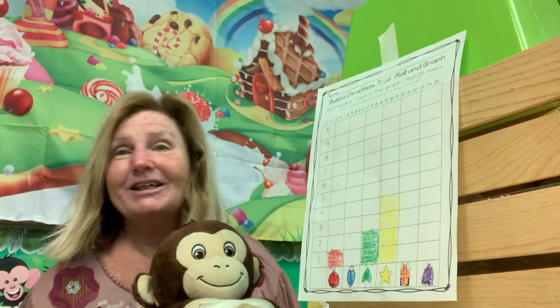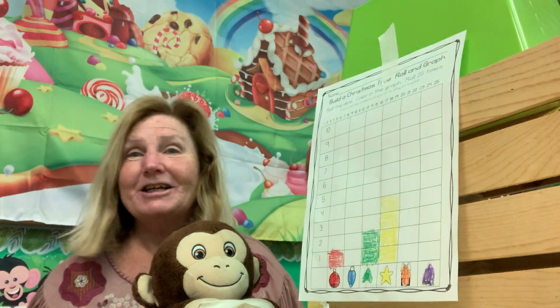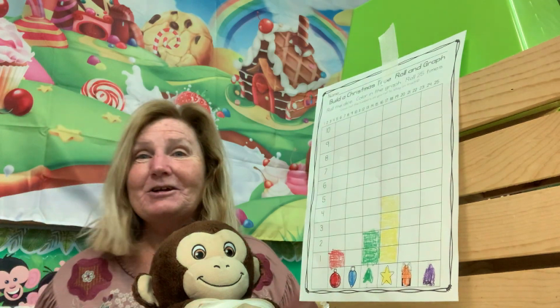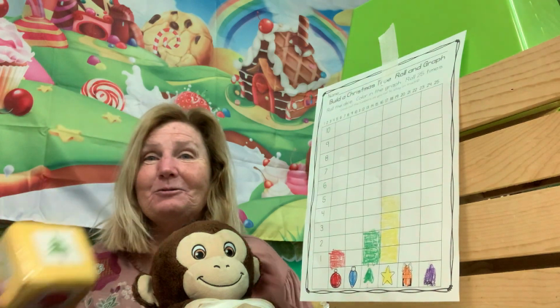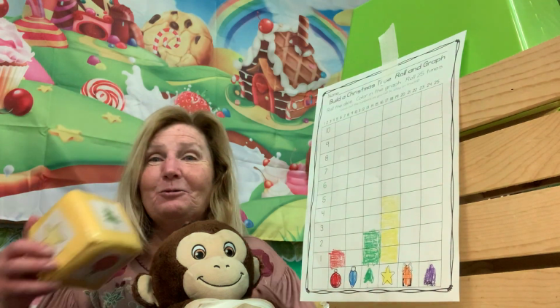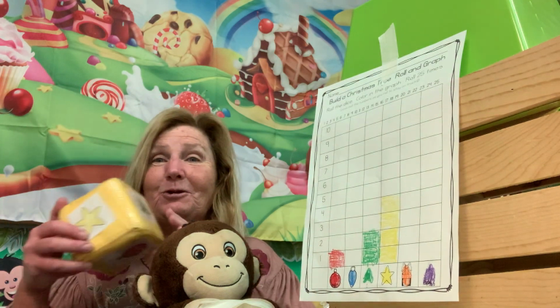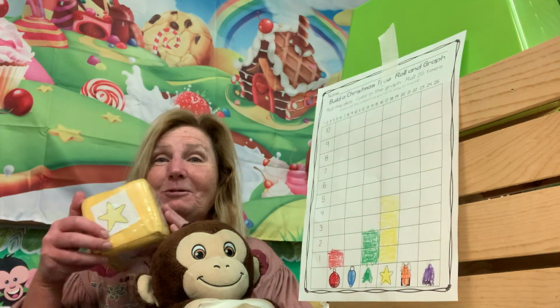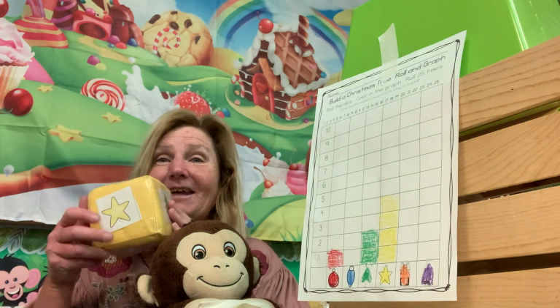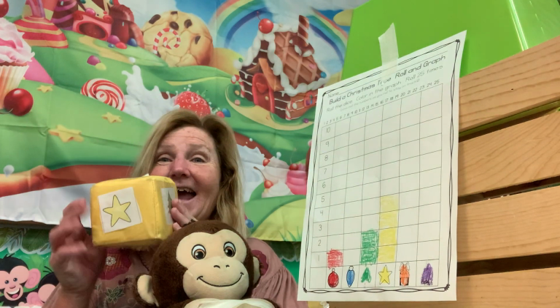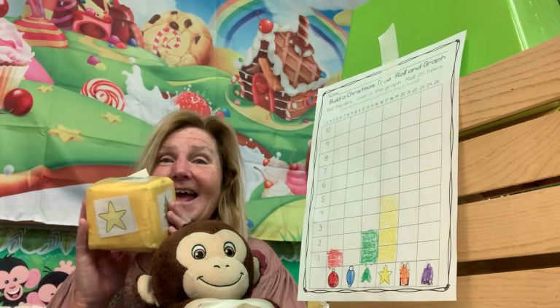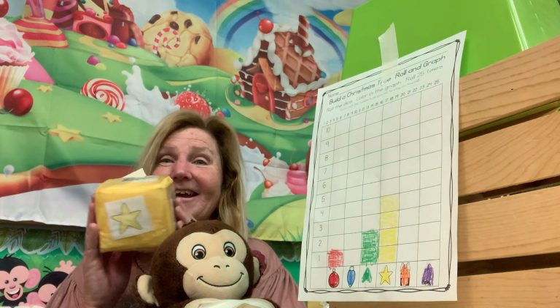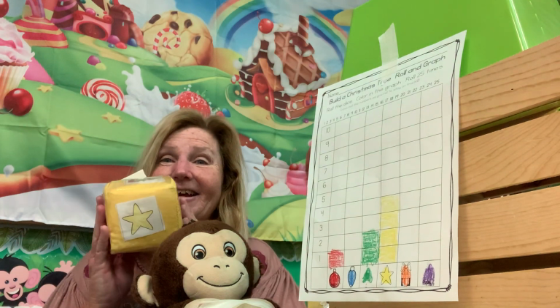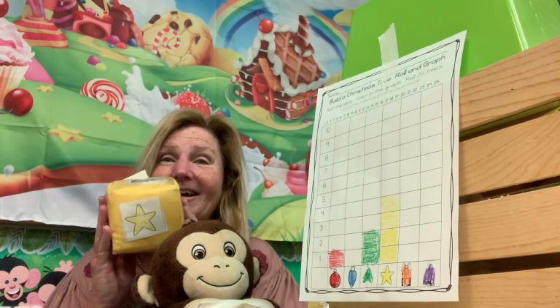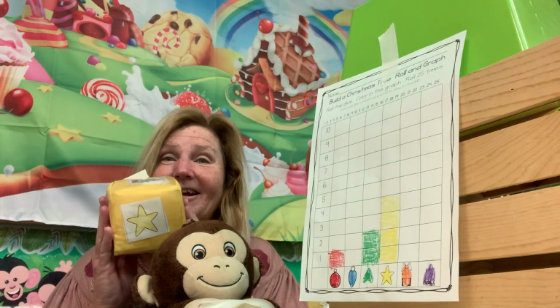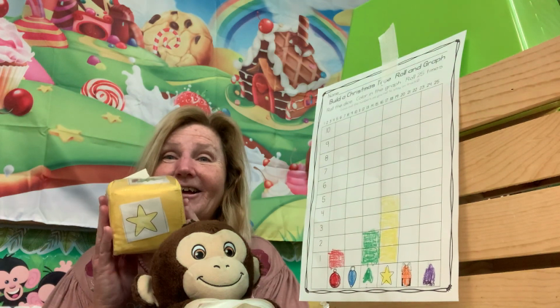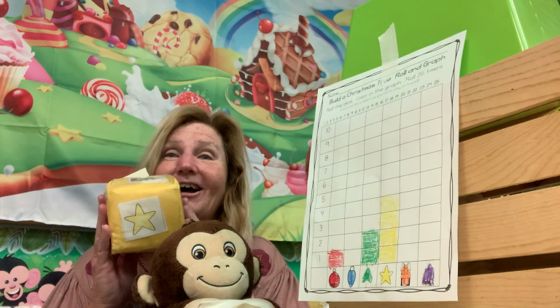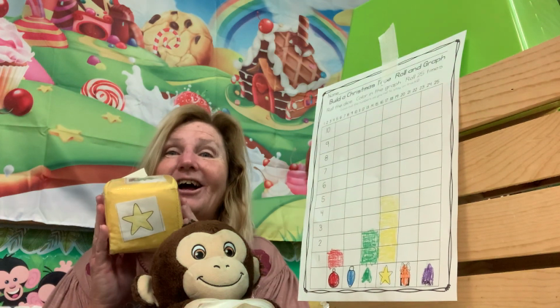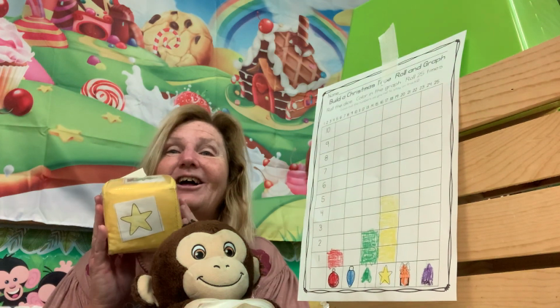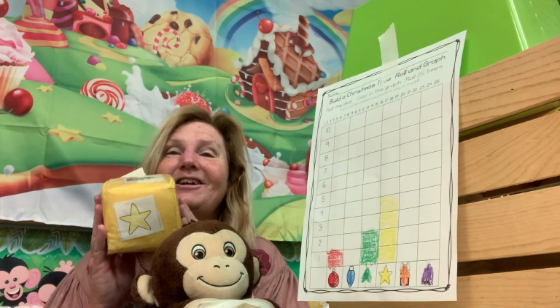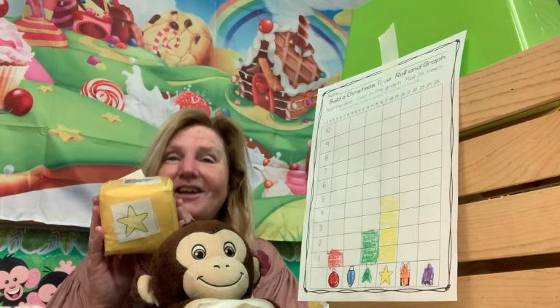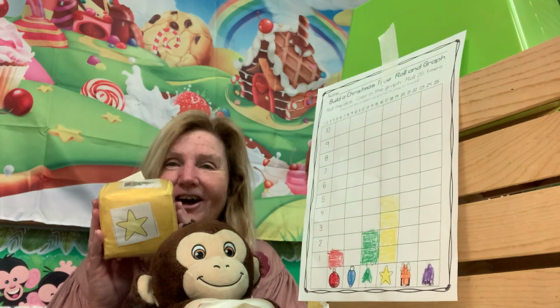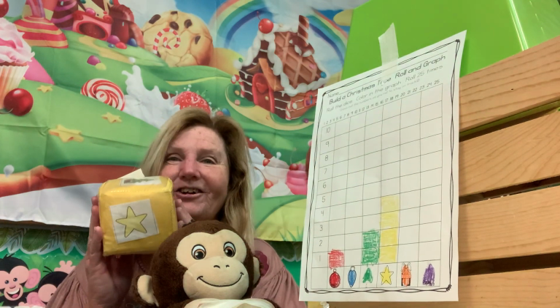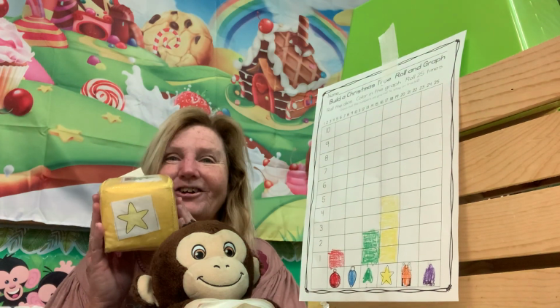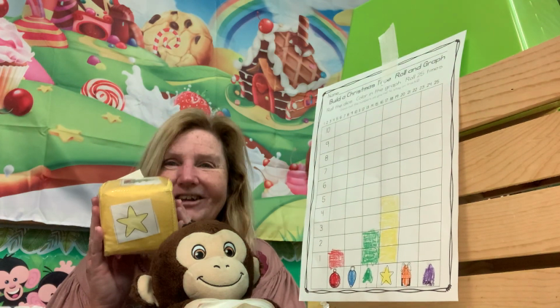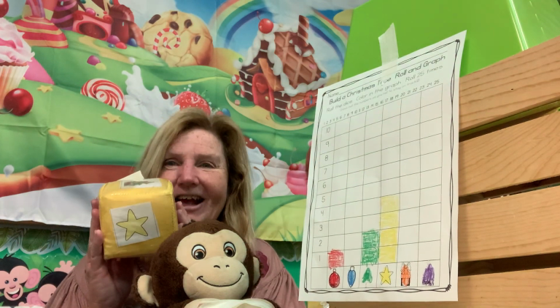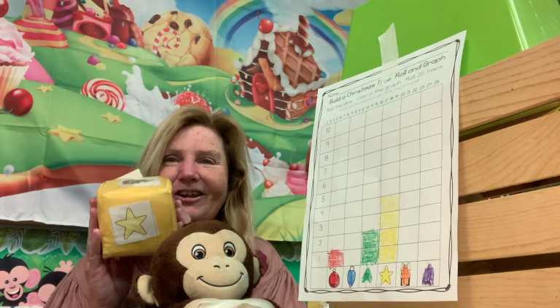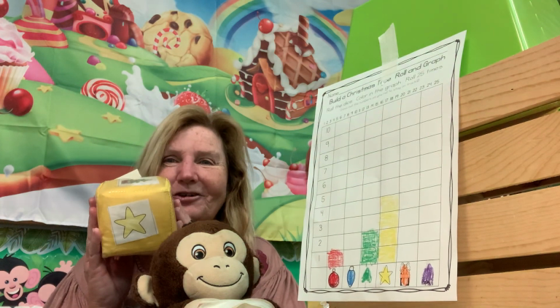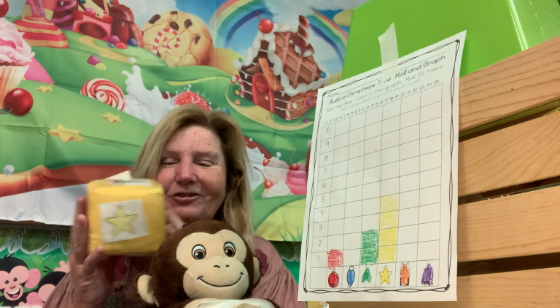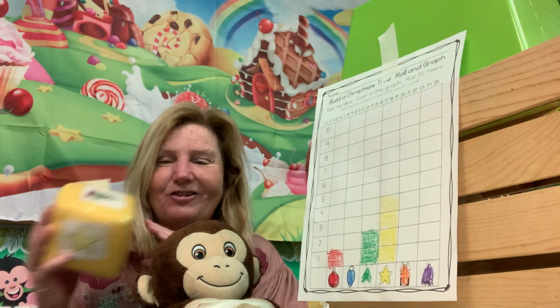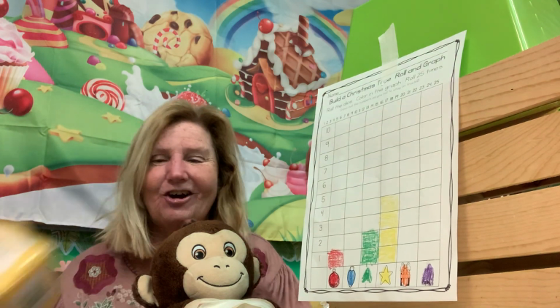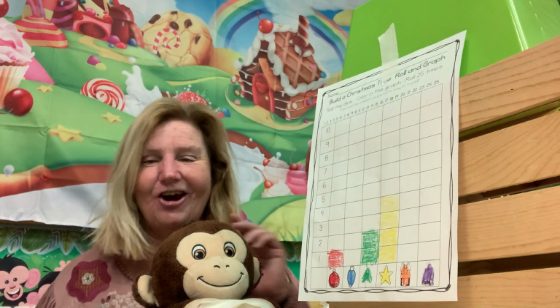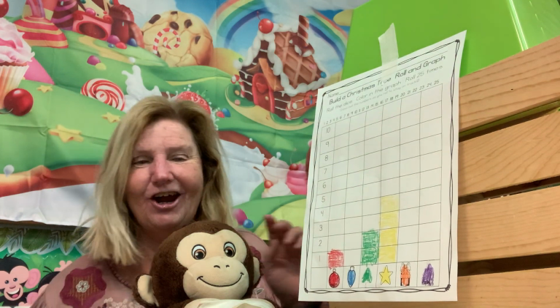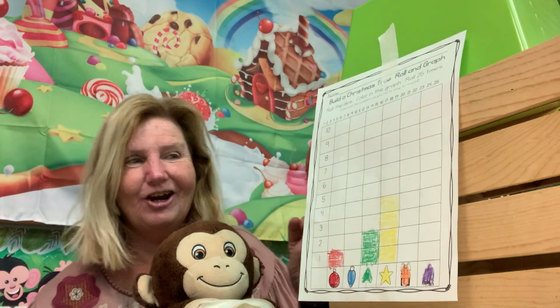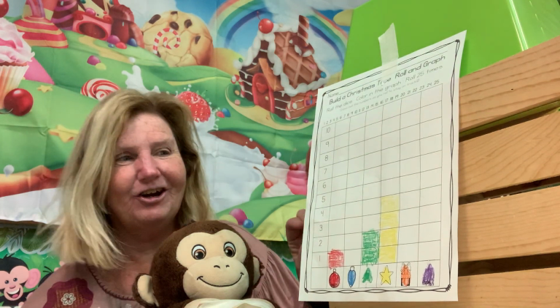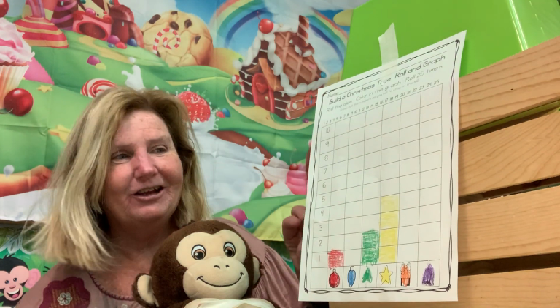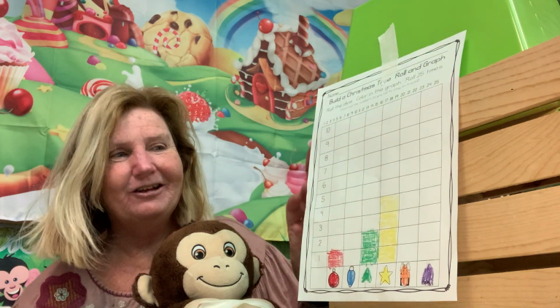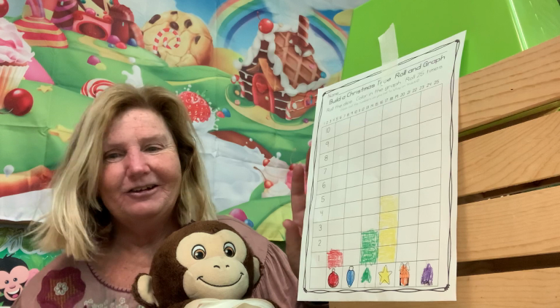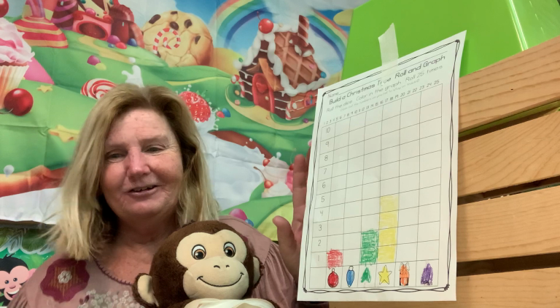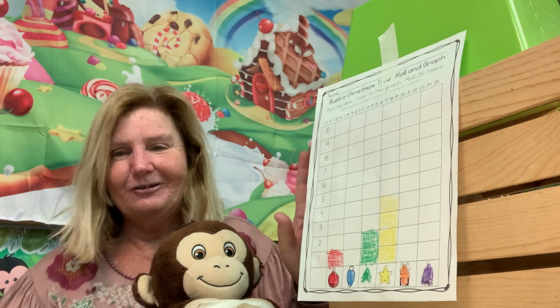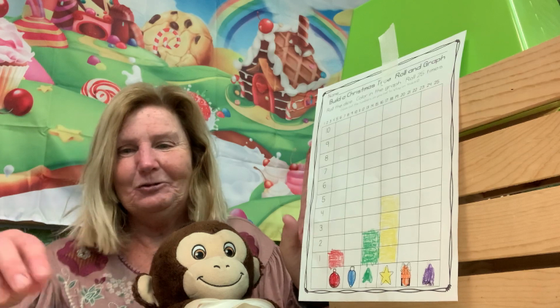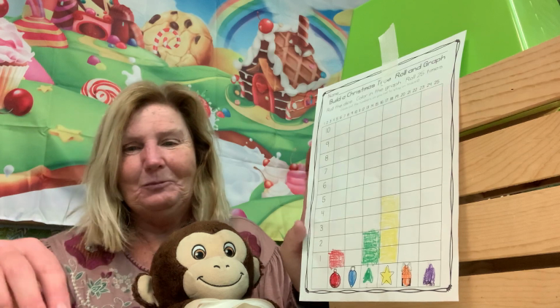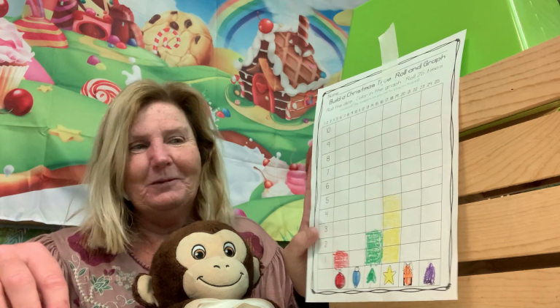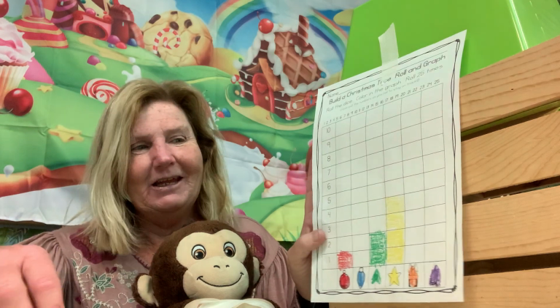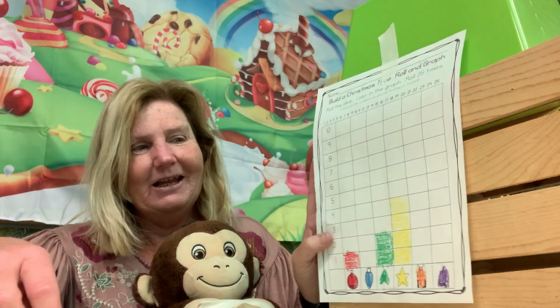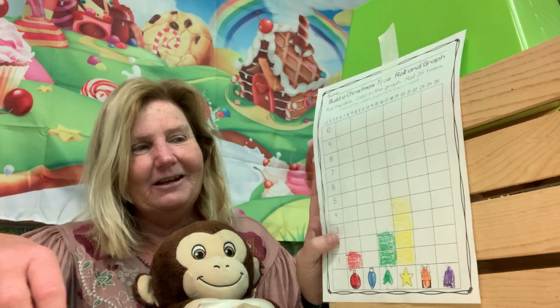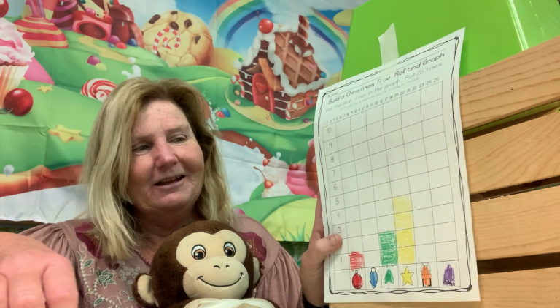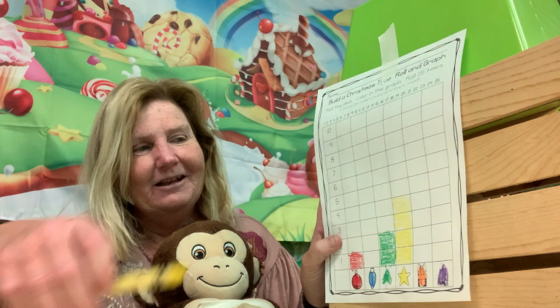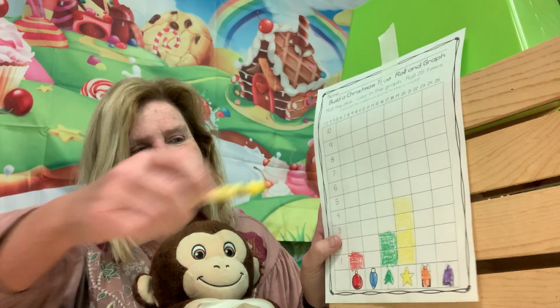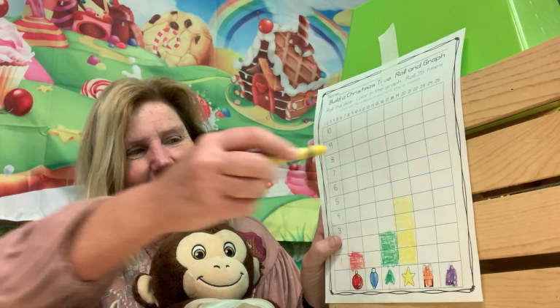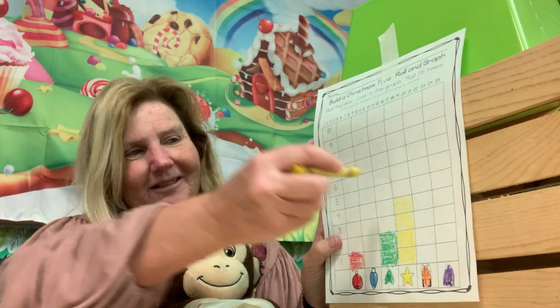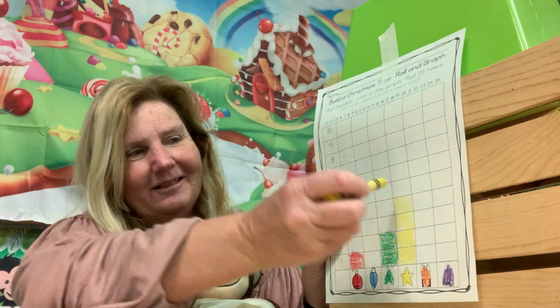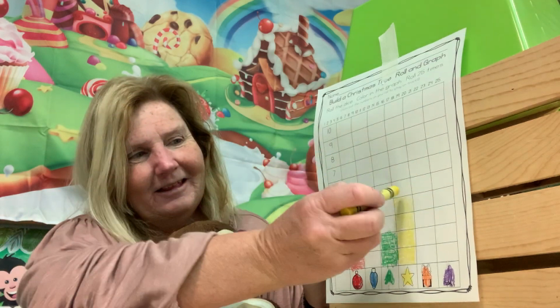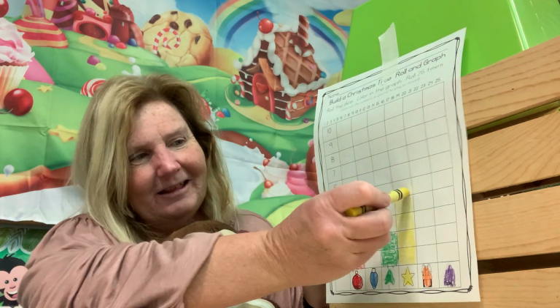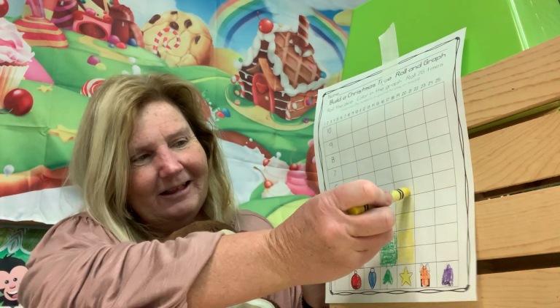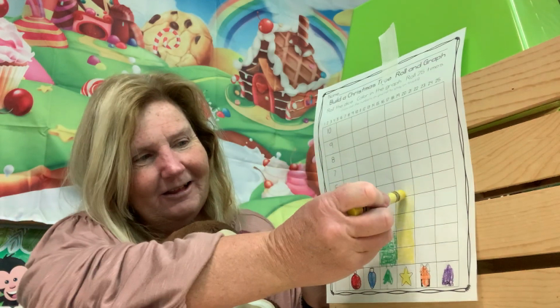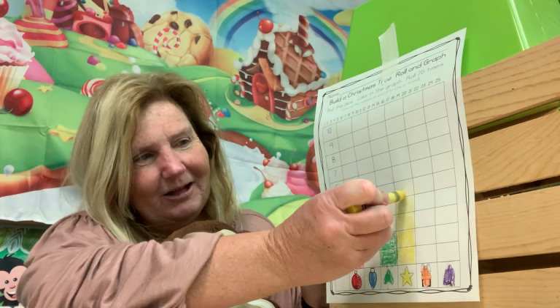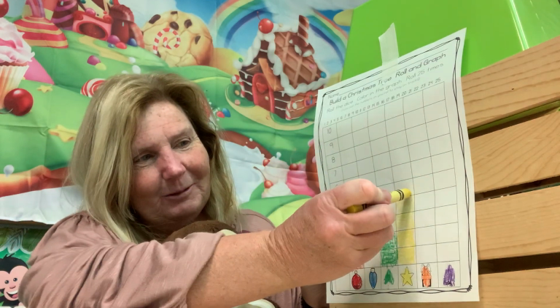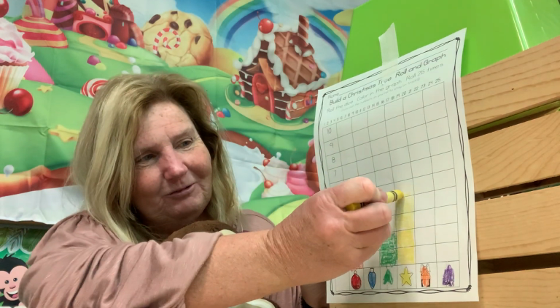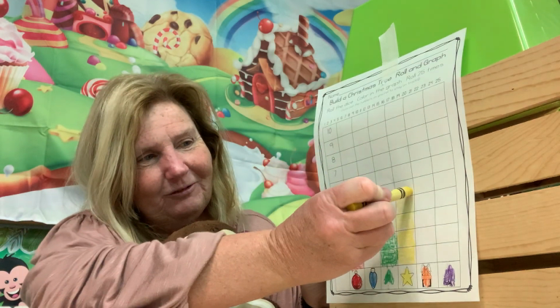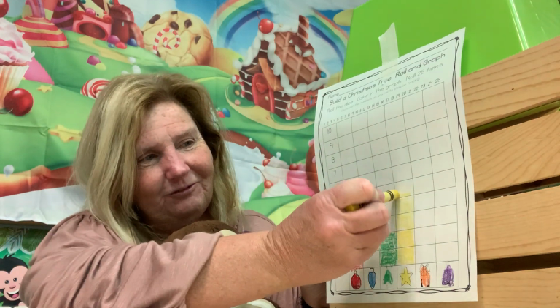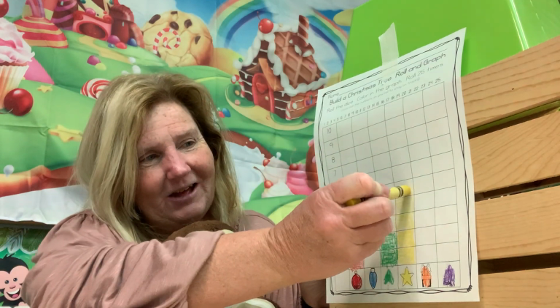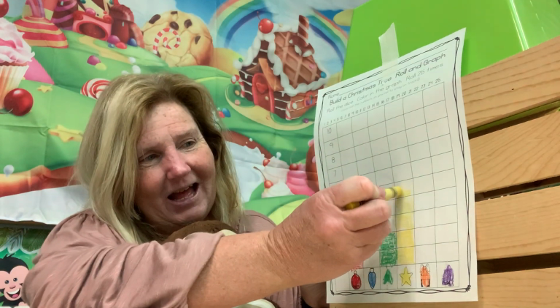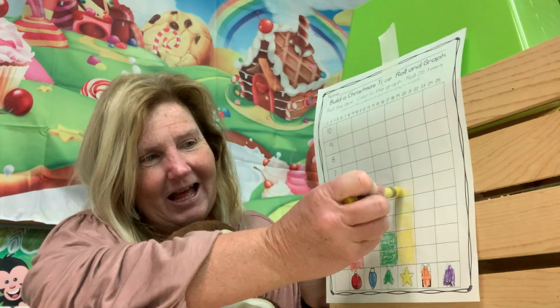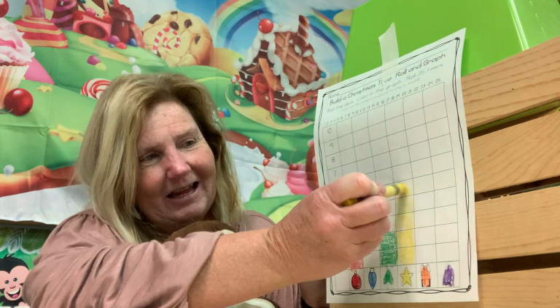Another yellow star — that brings it up to five!